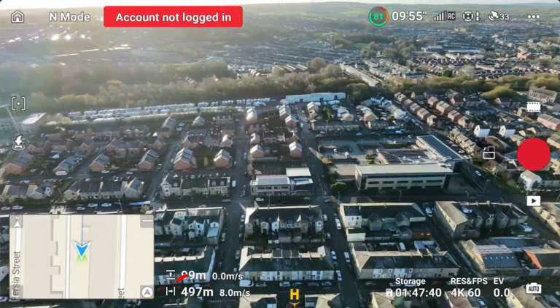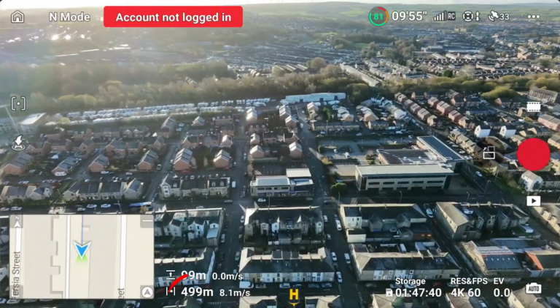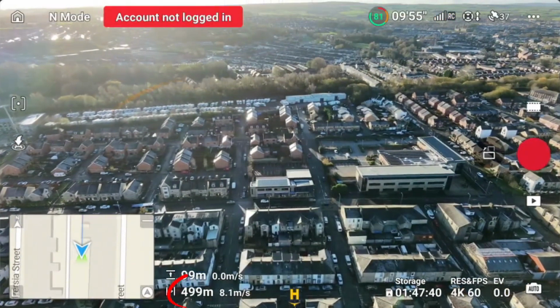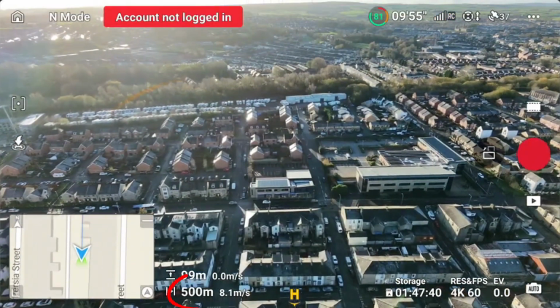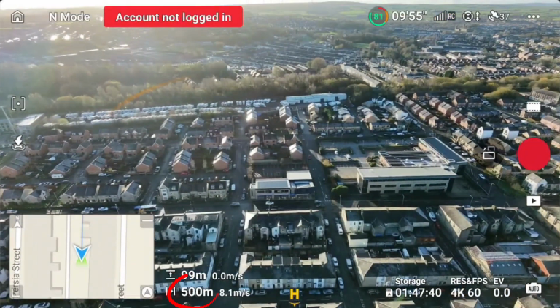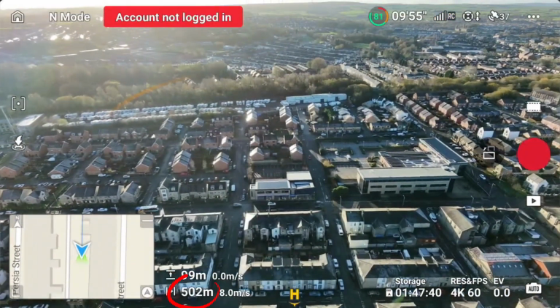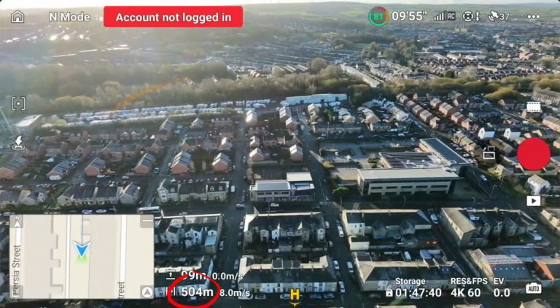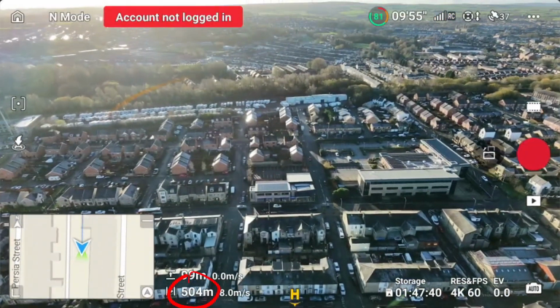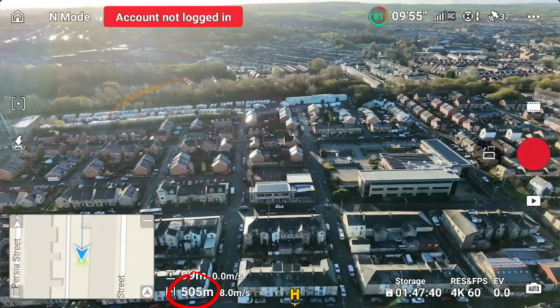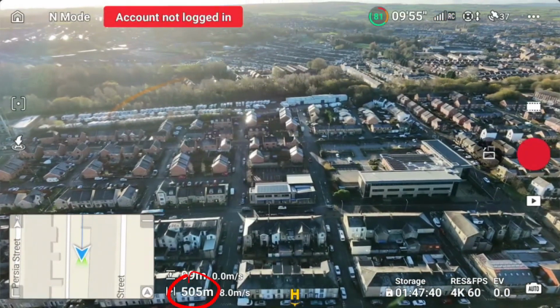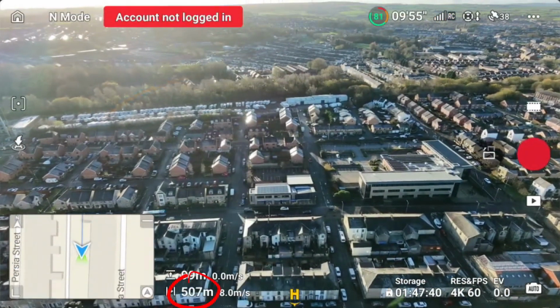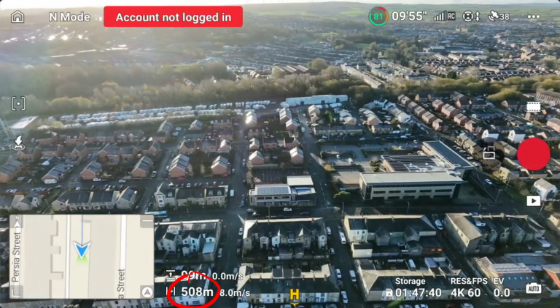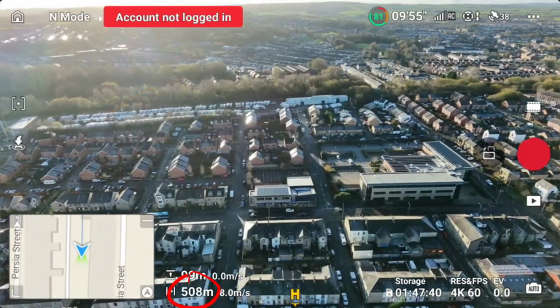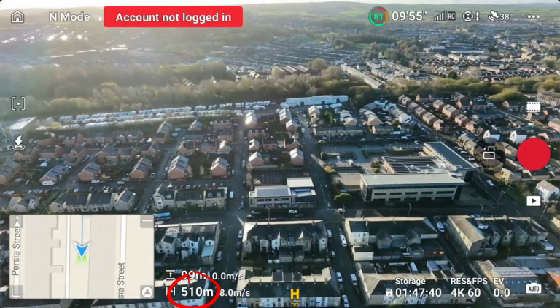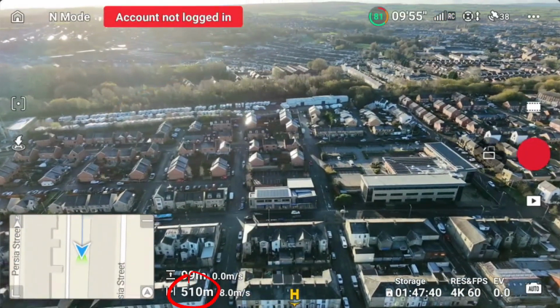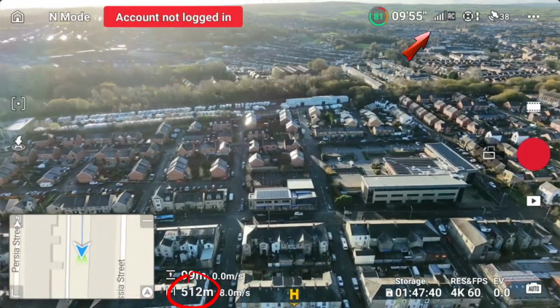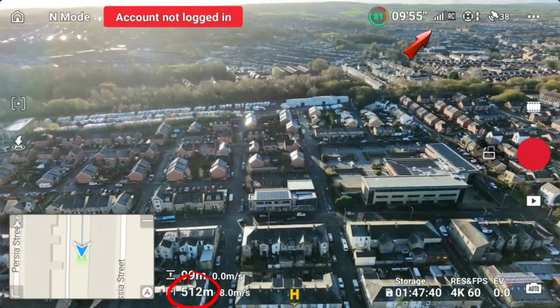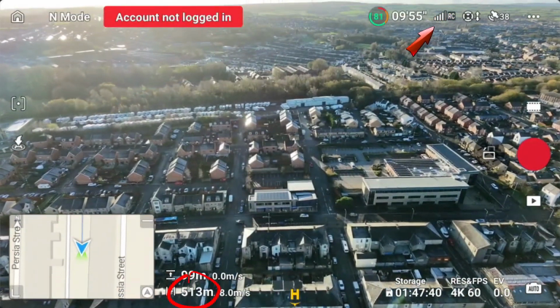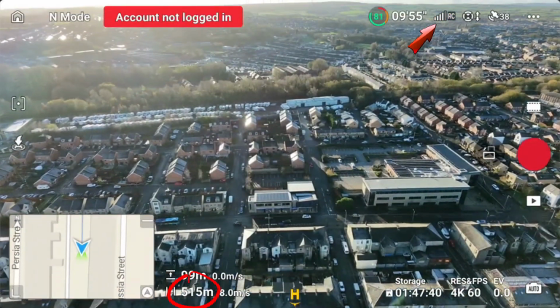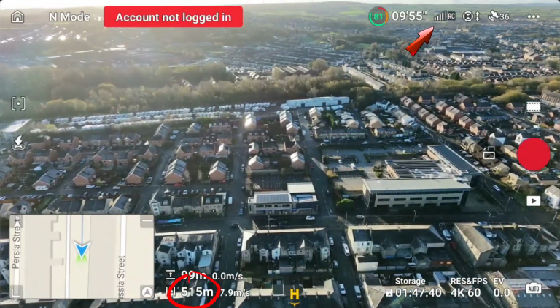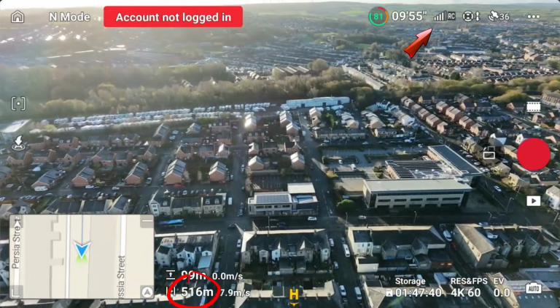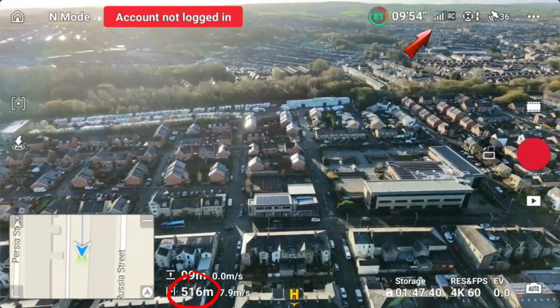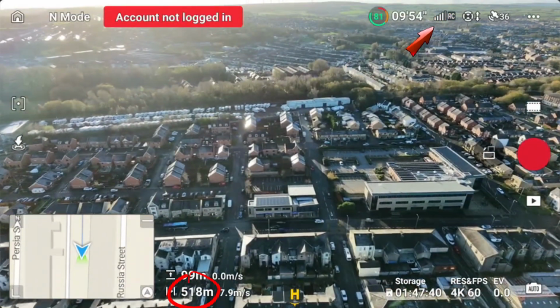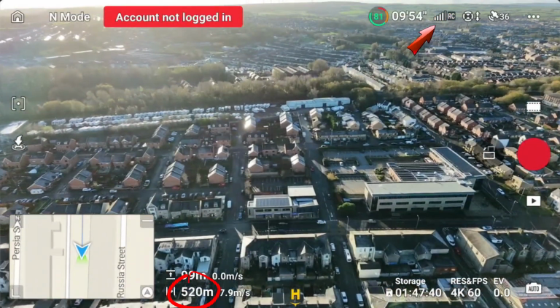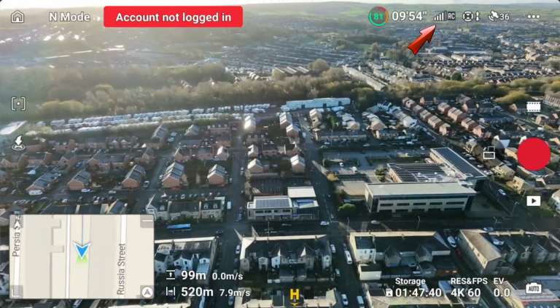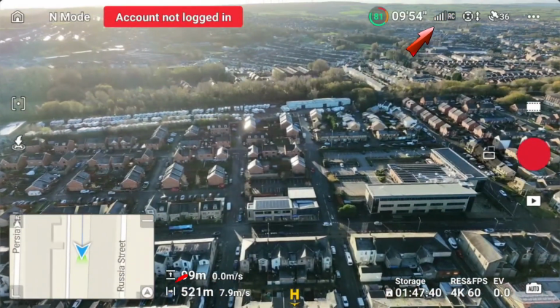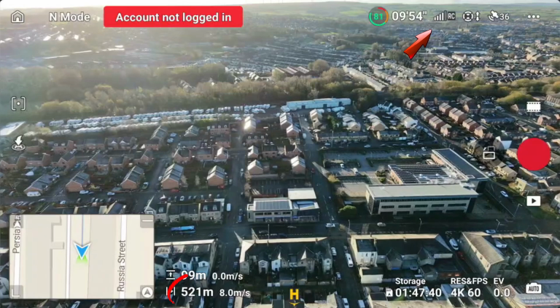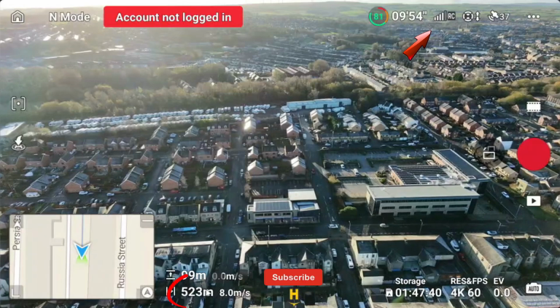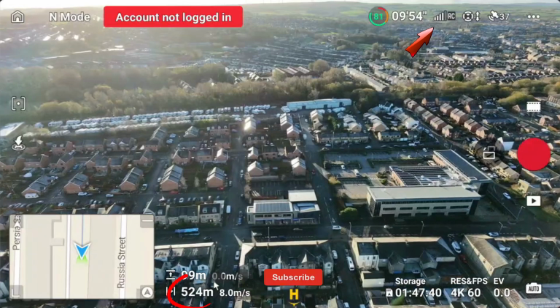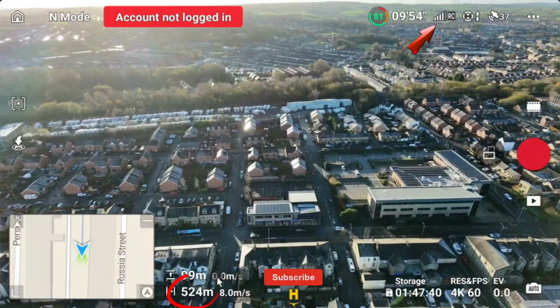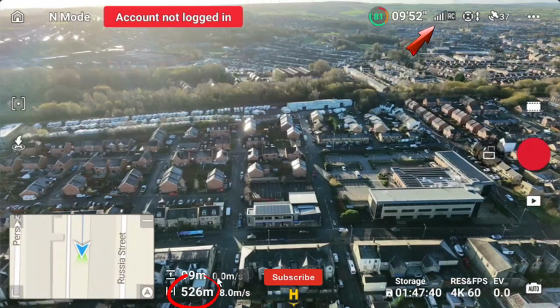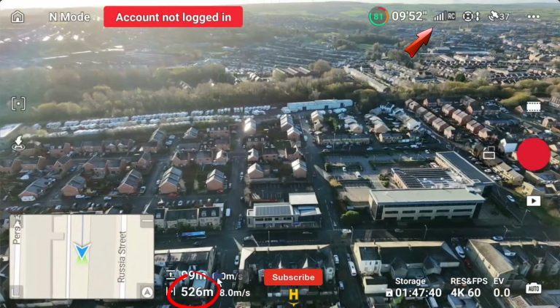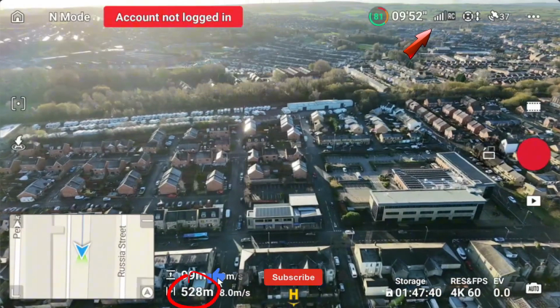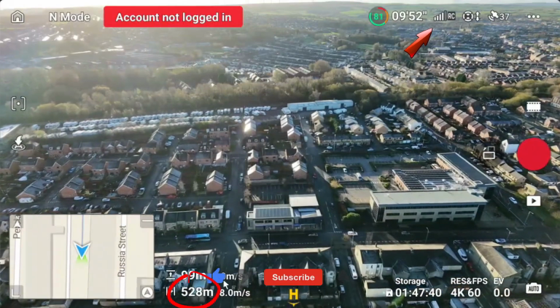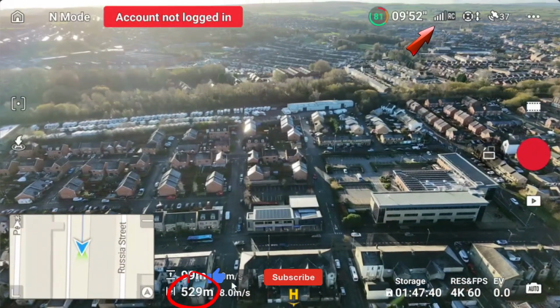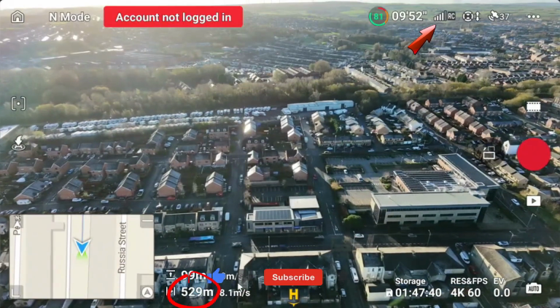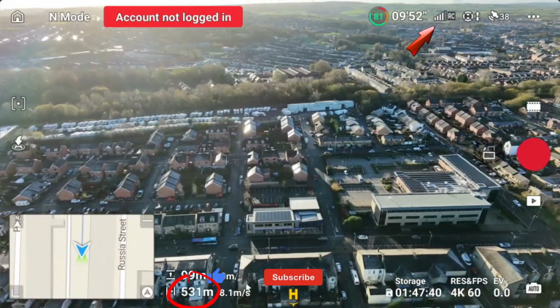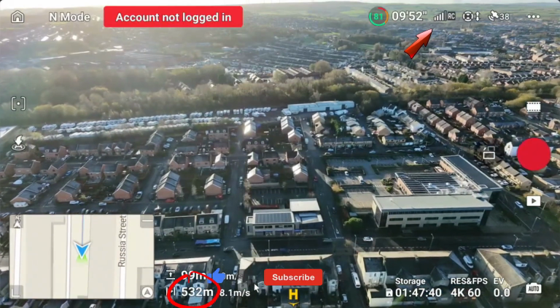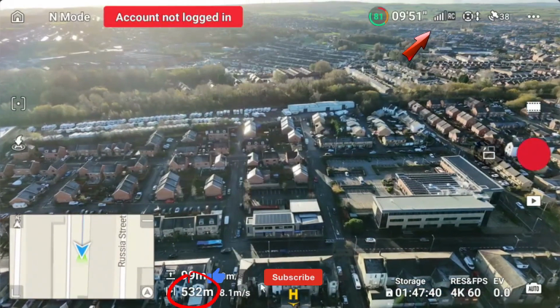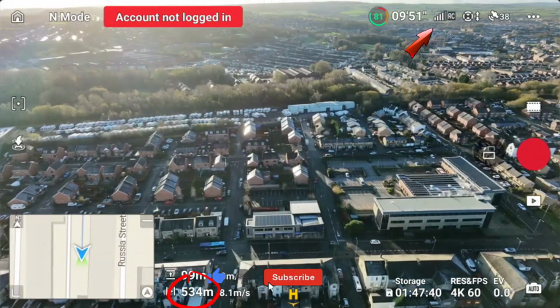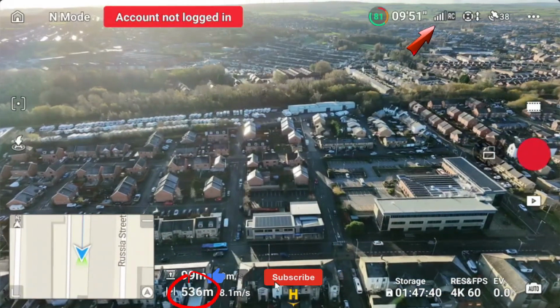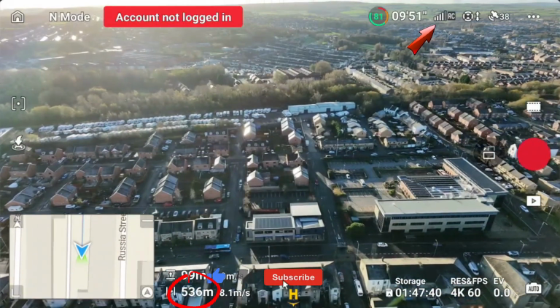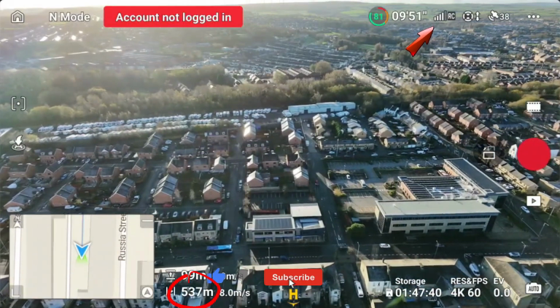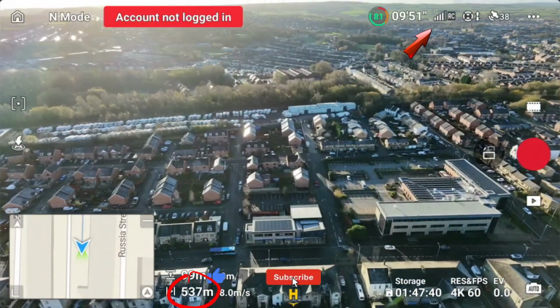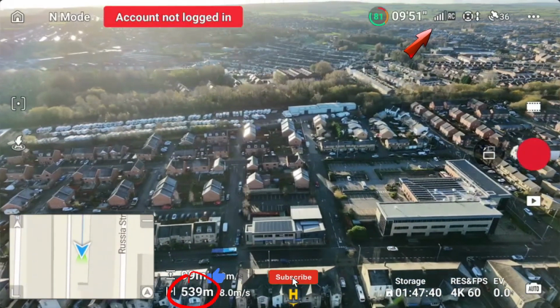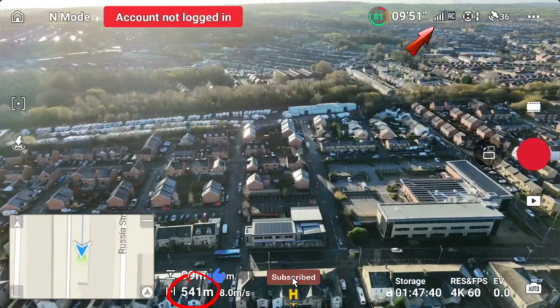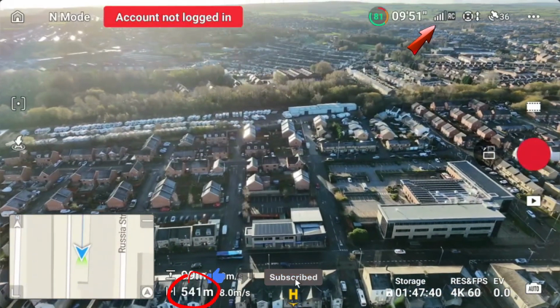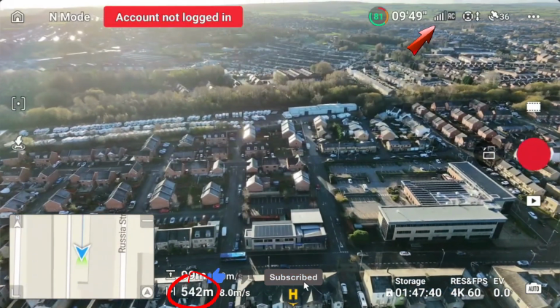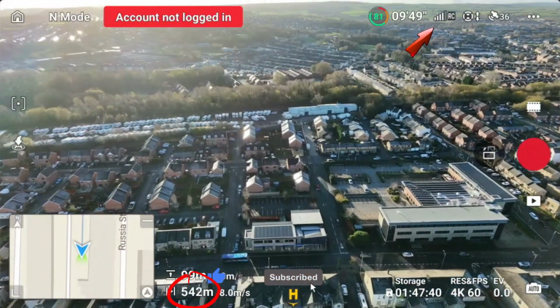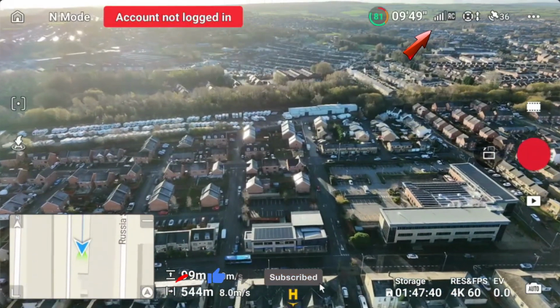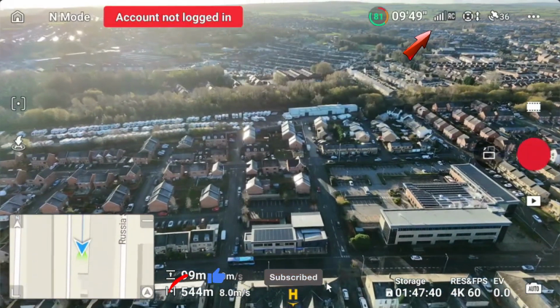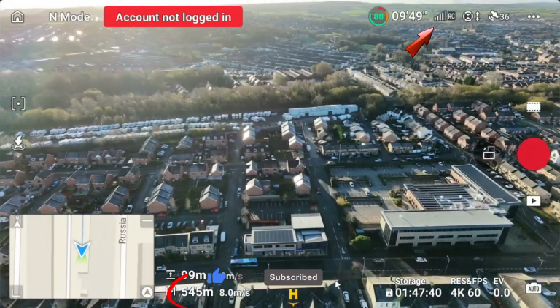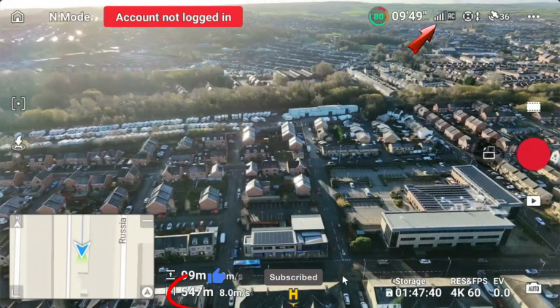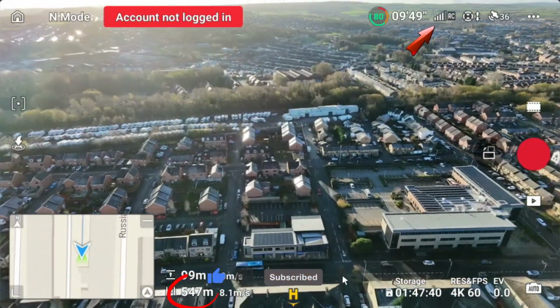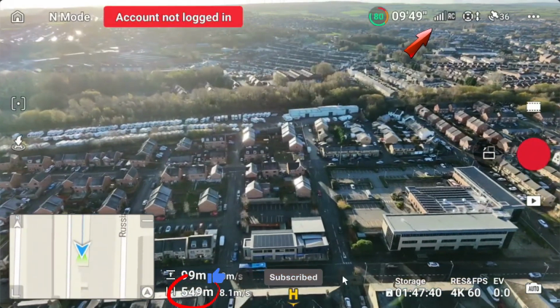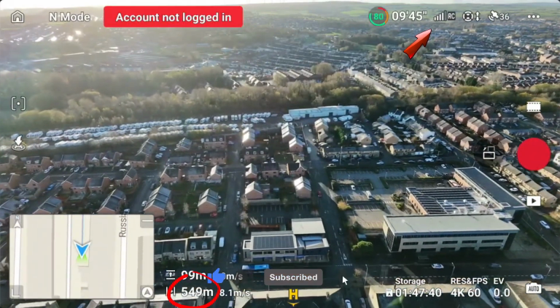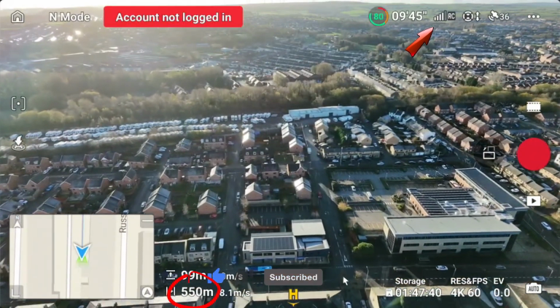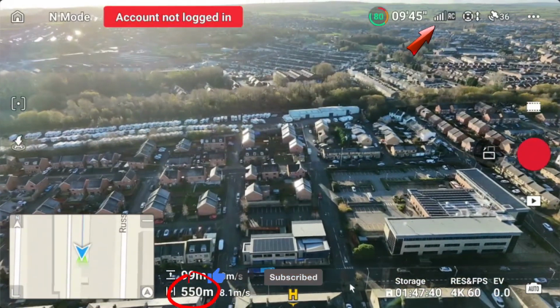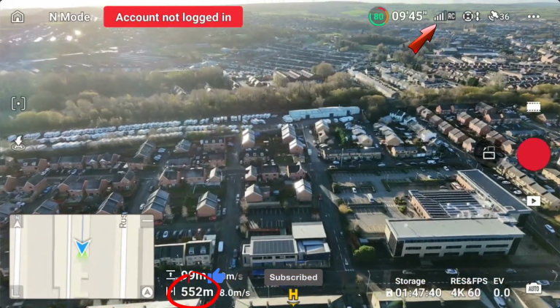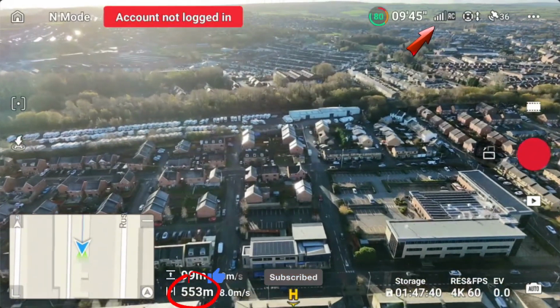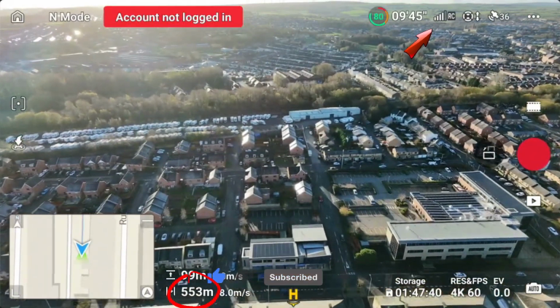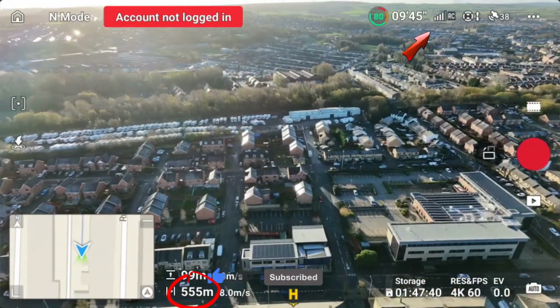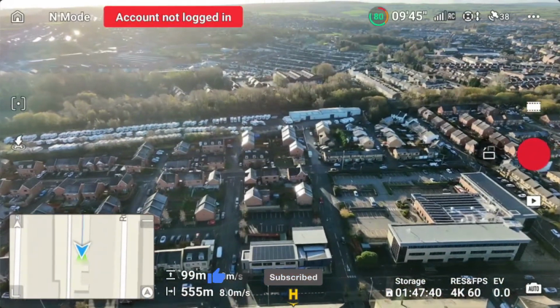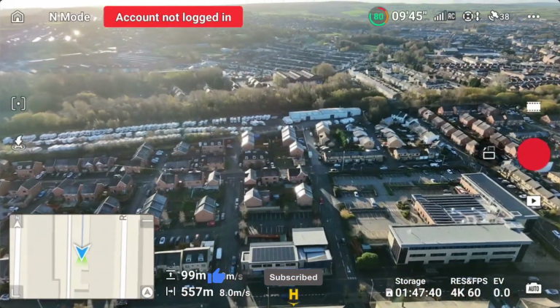Pushing 500 meters. Now you can start to see the signal bars flicker. But it's not really concerning, so we continue forward.